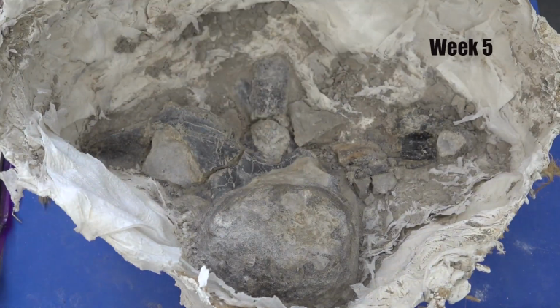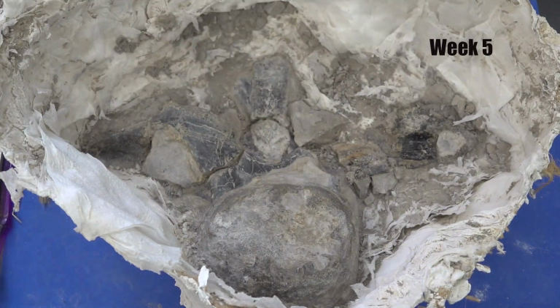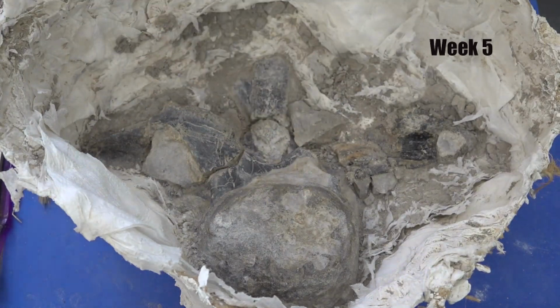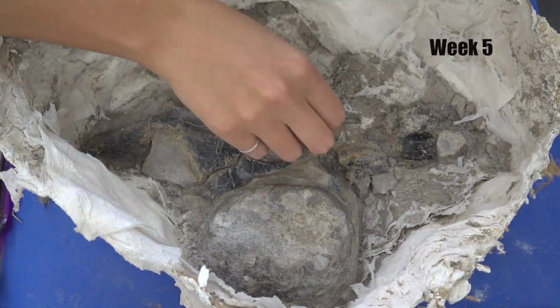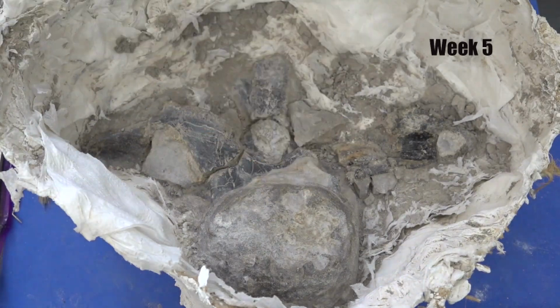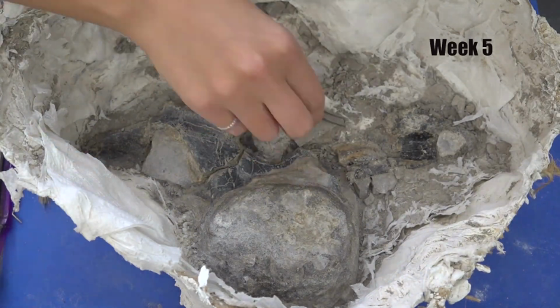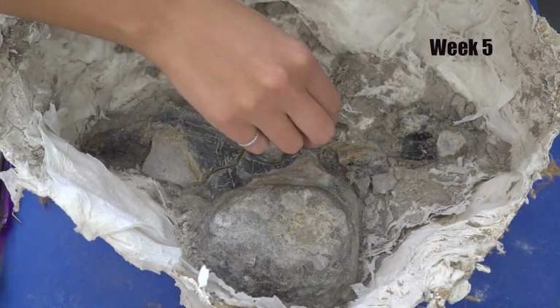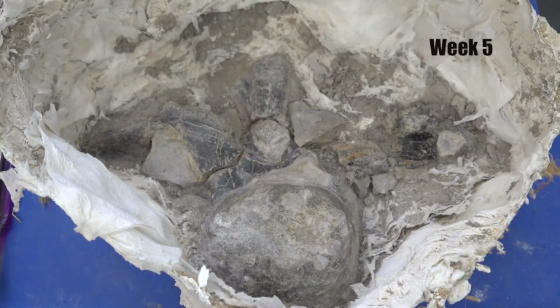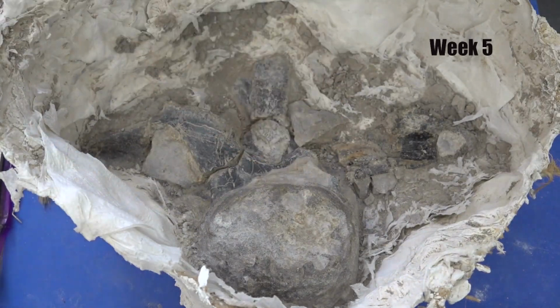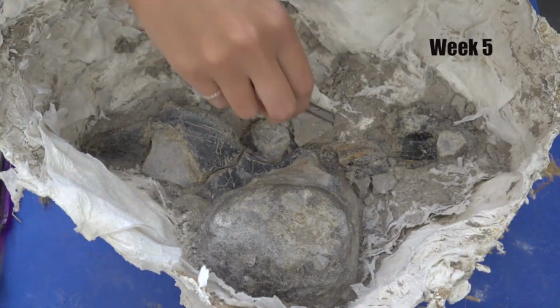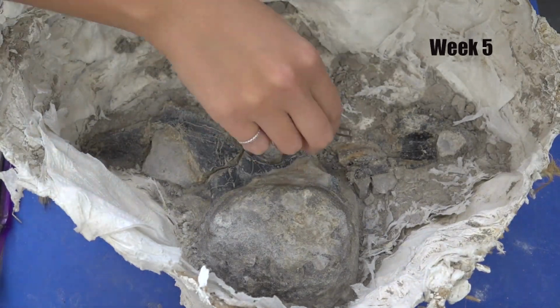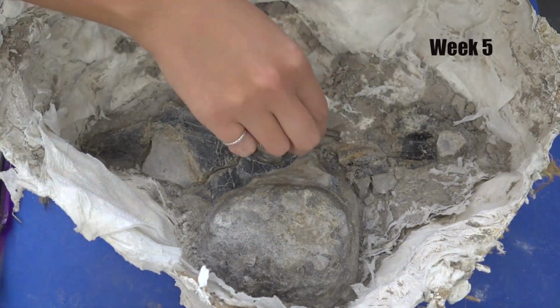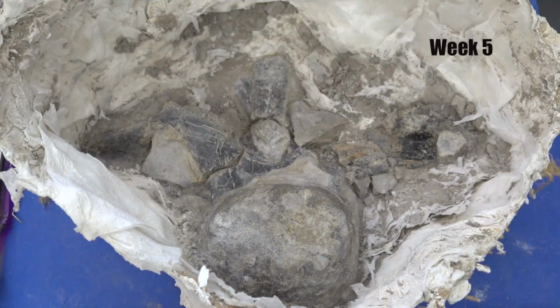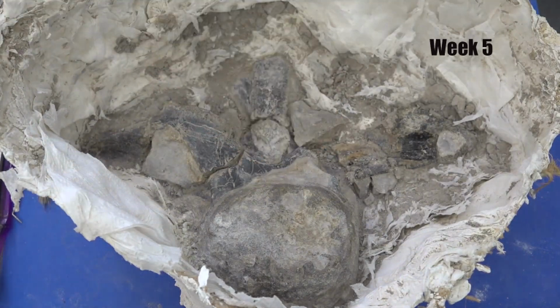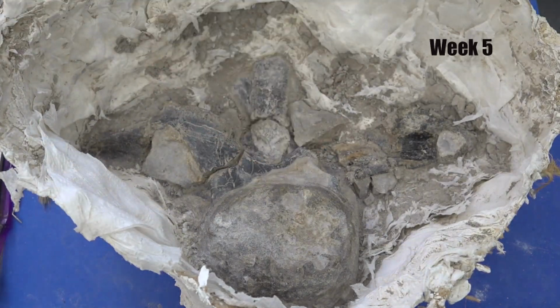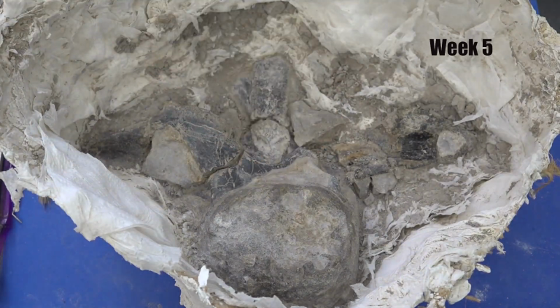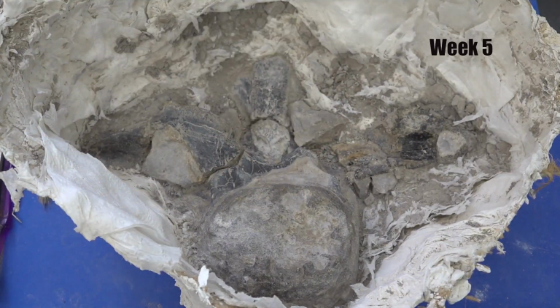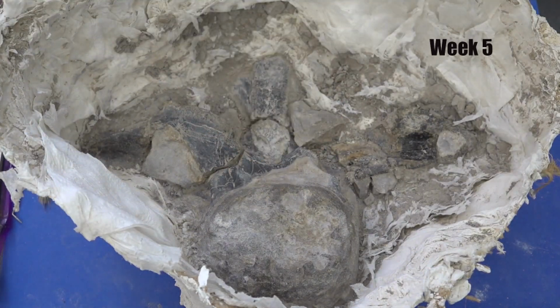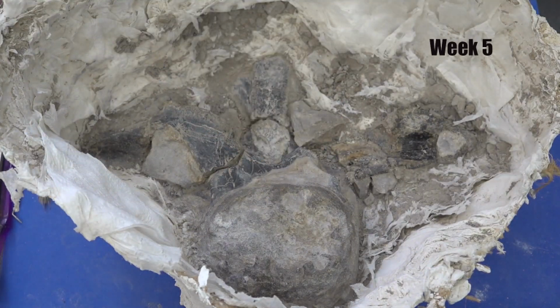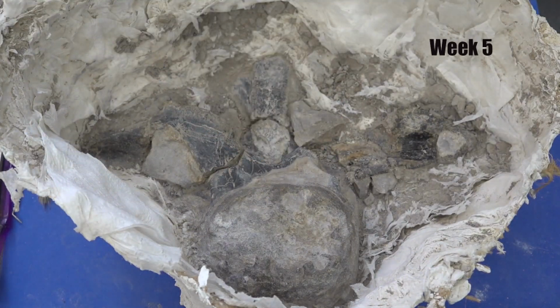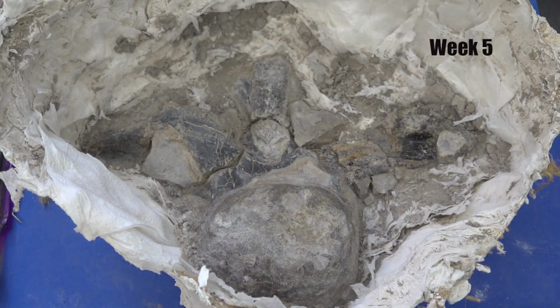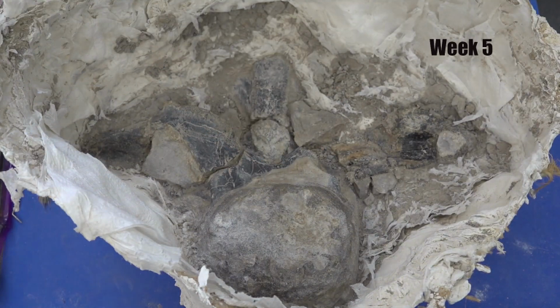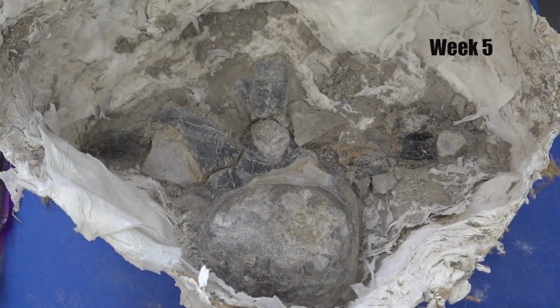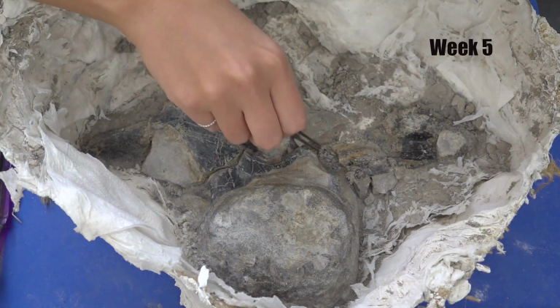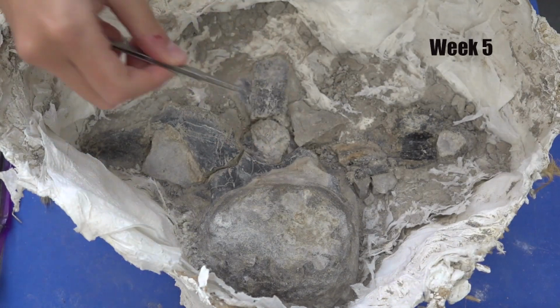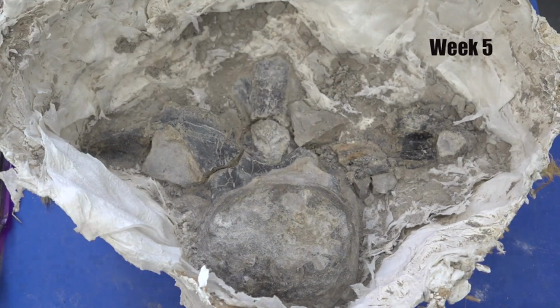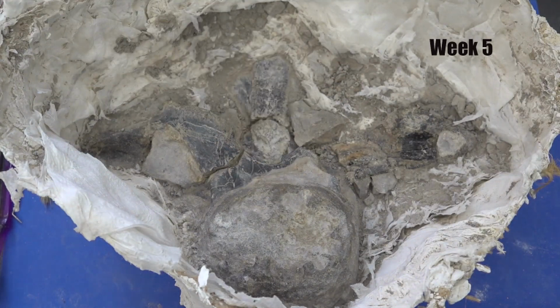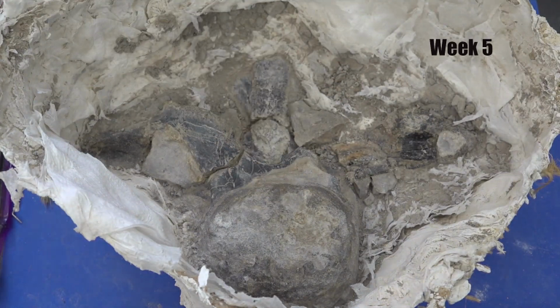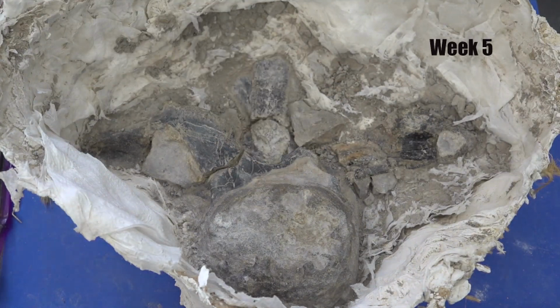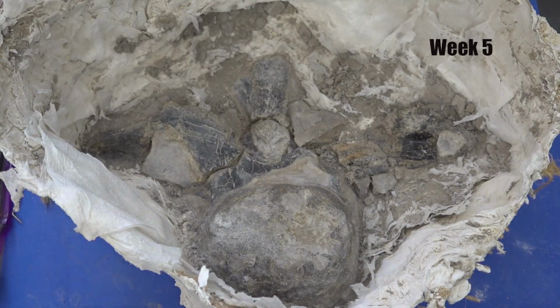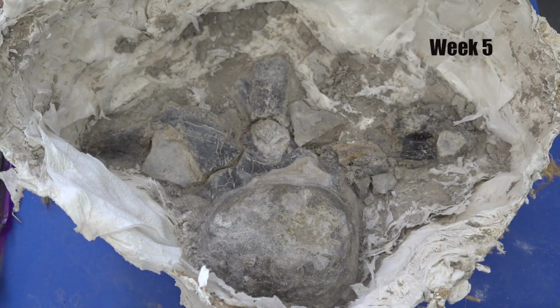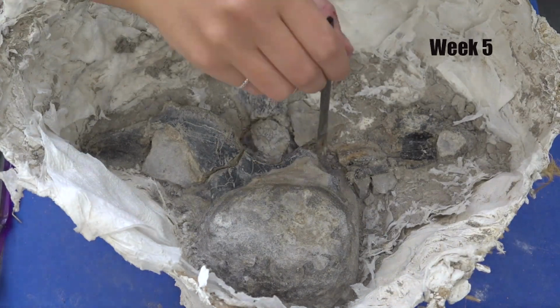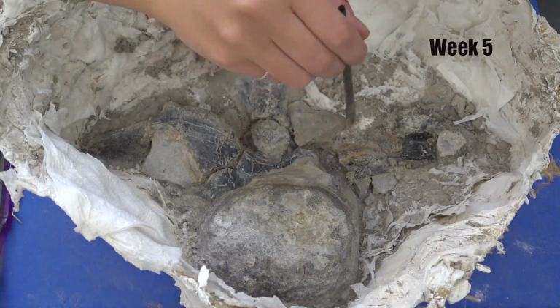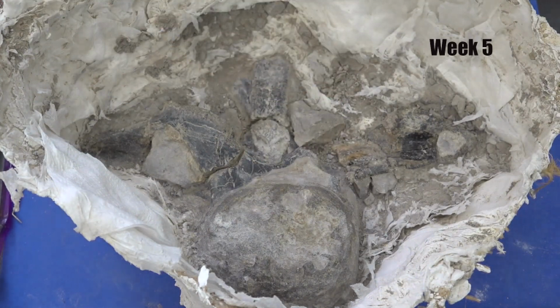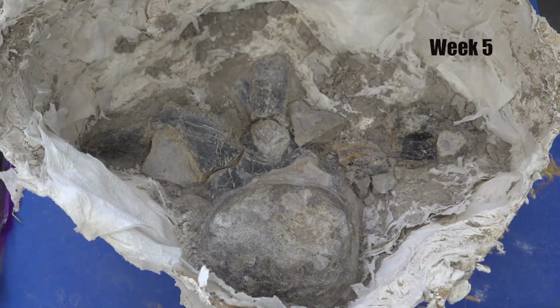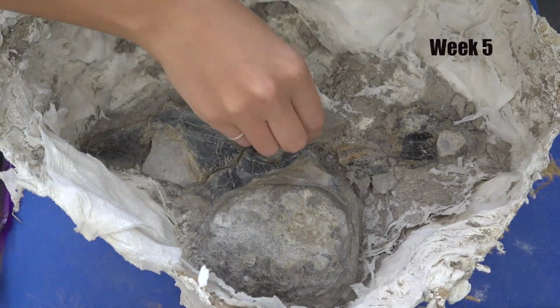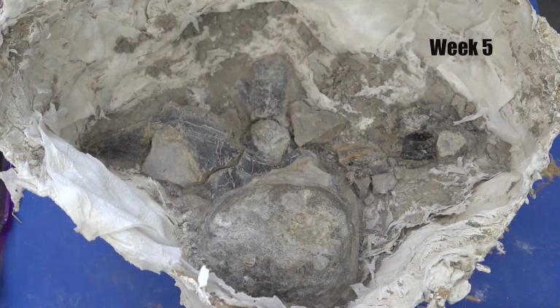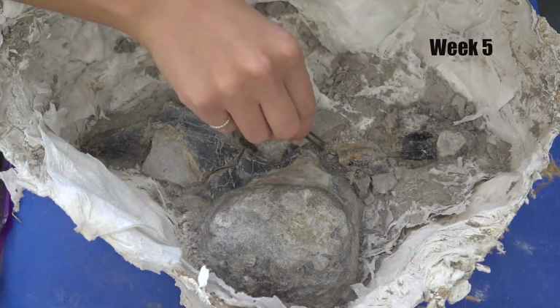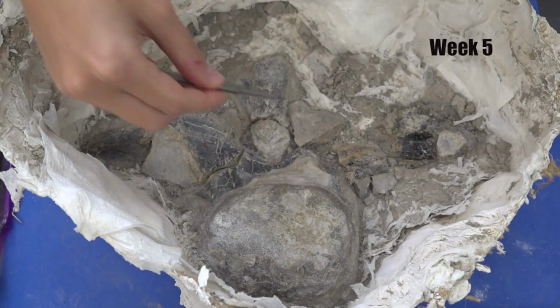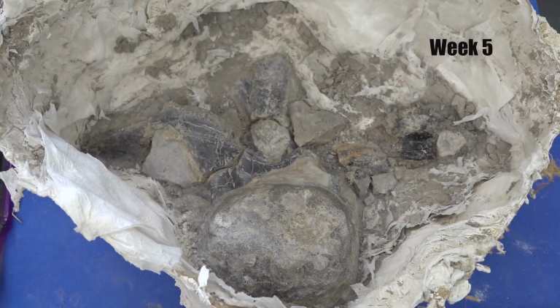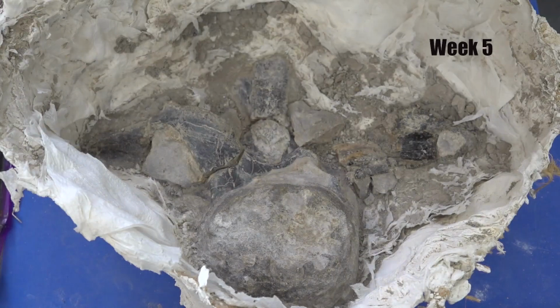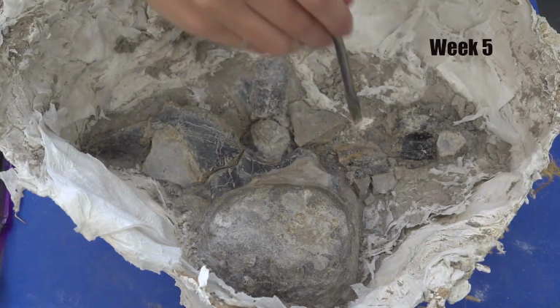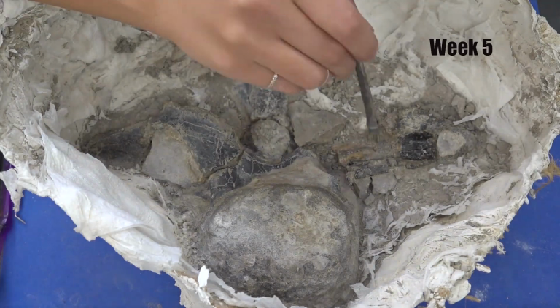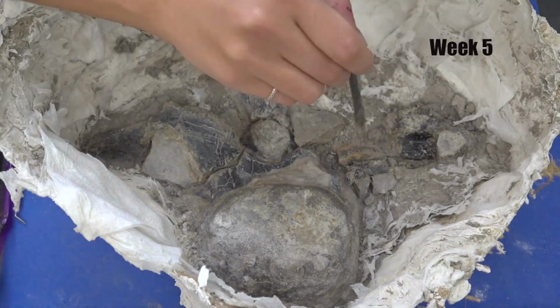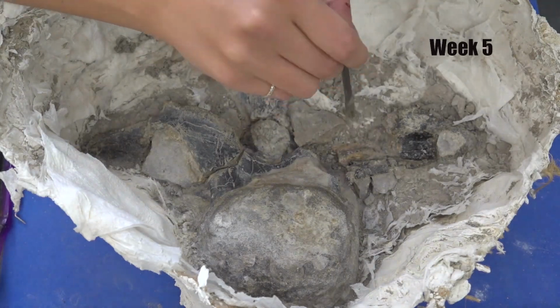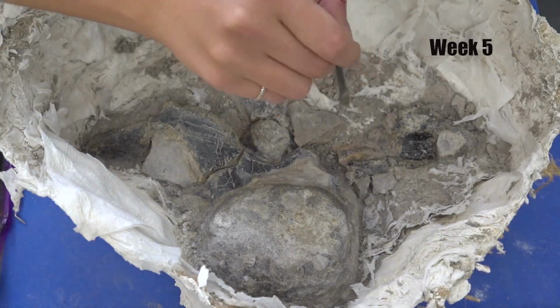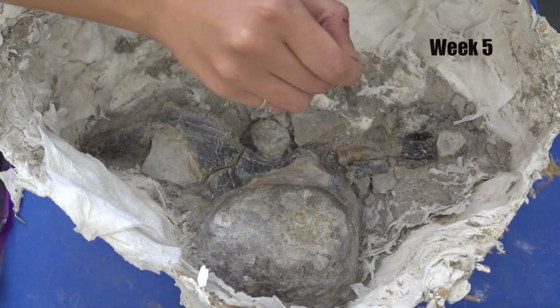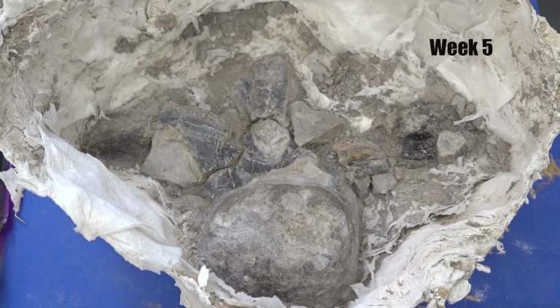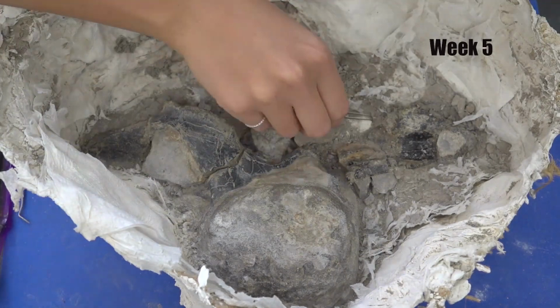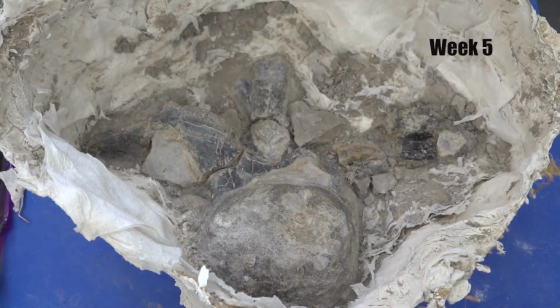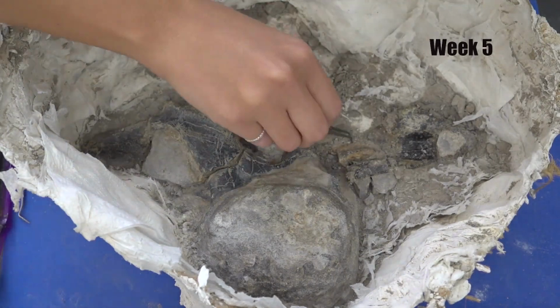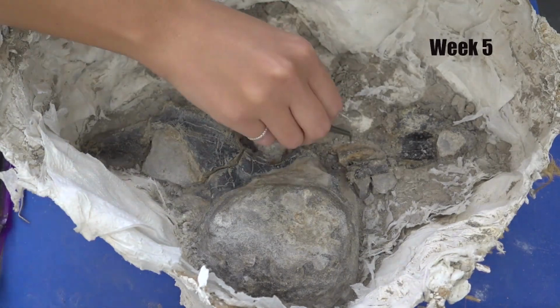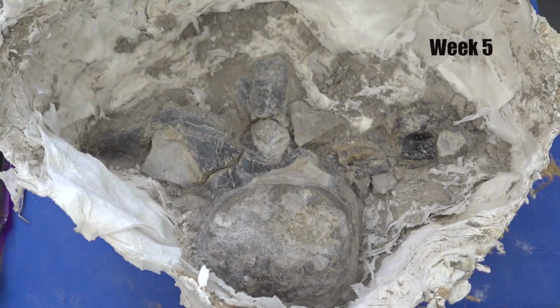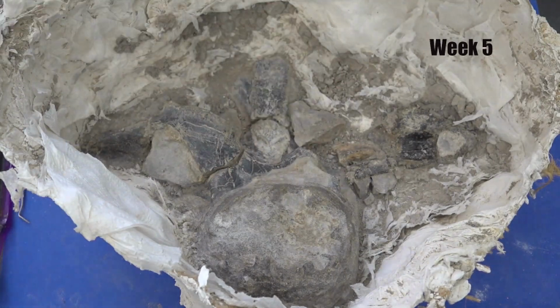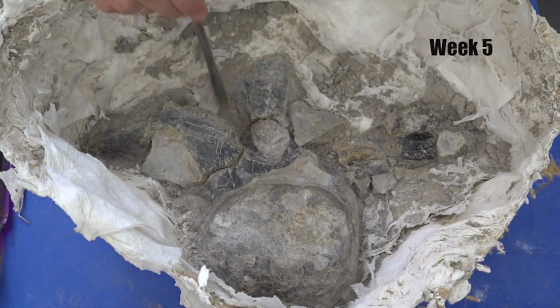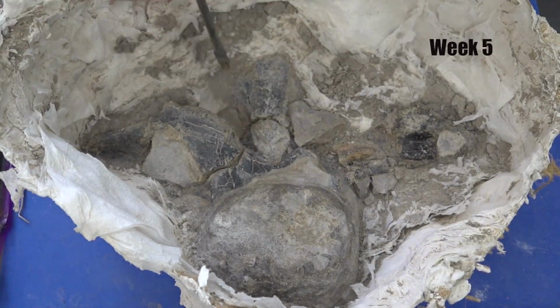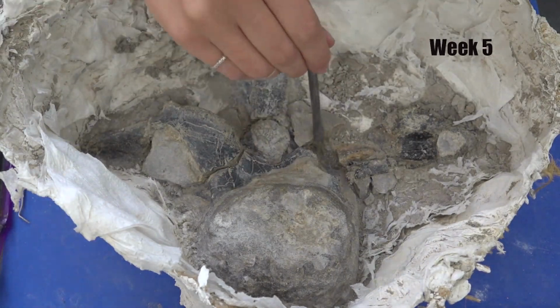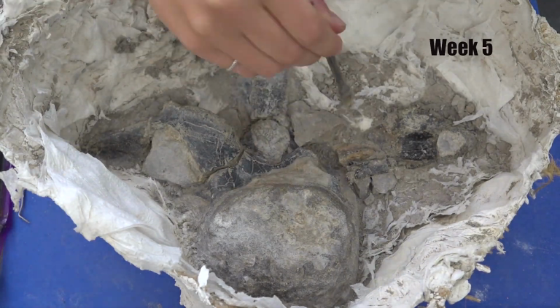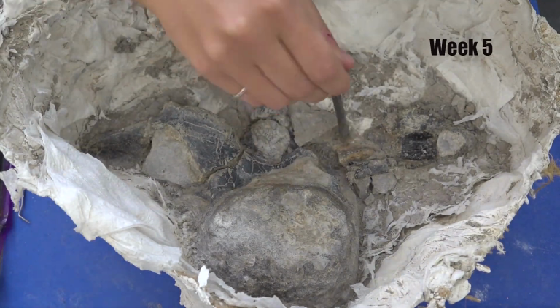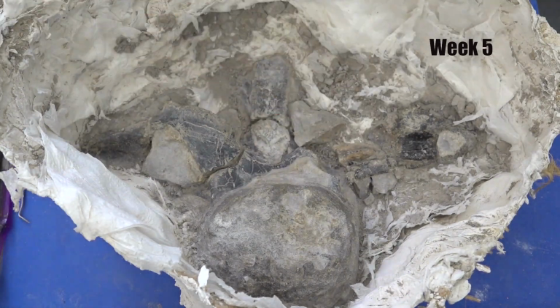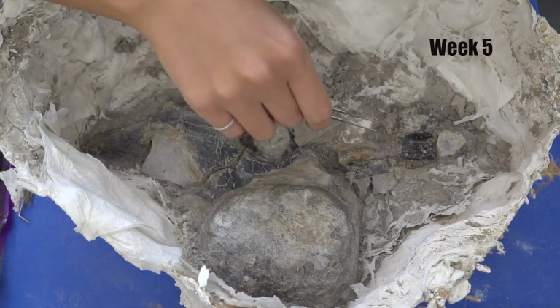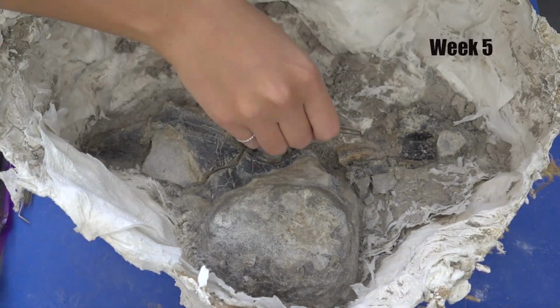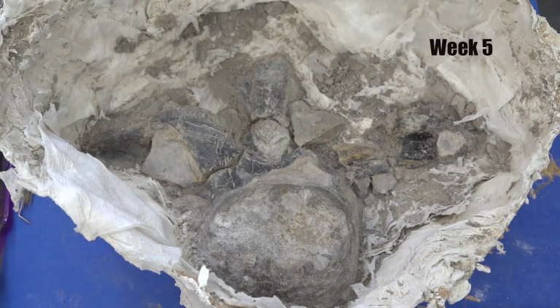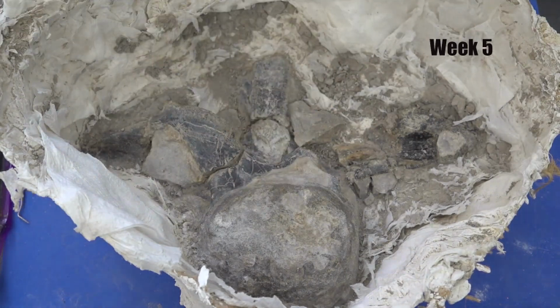In this area specifically, I found a large amount of bone fragments and am carefully removing them with the tweezers.